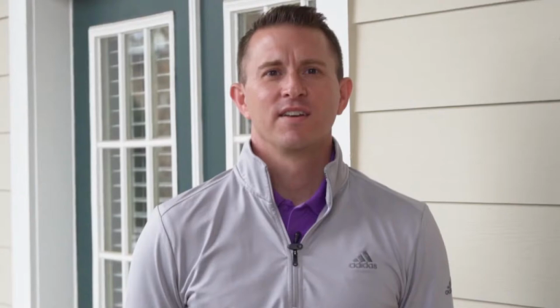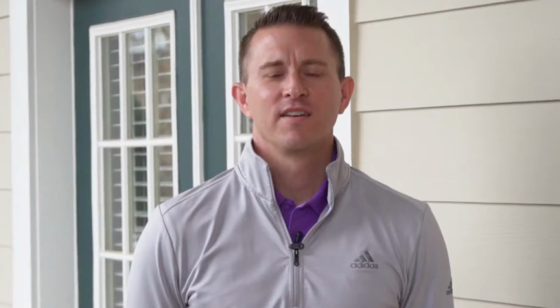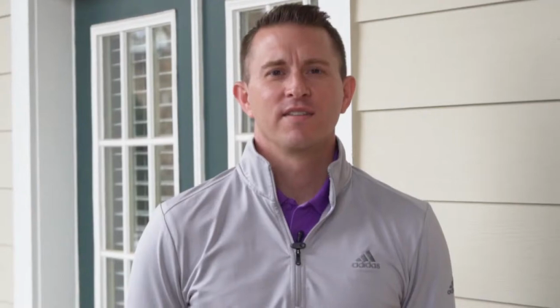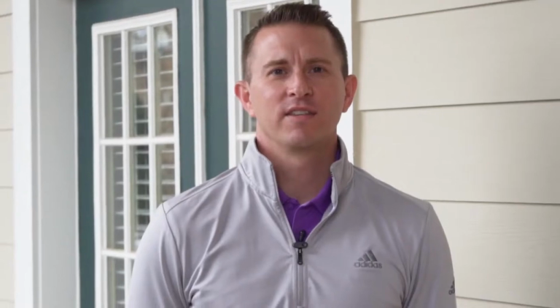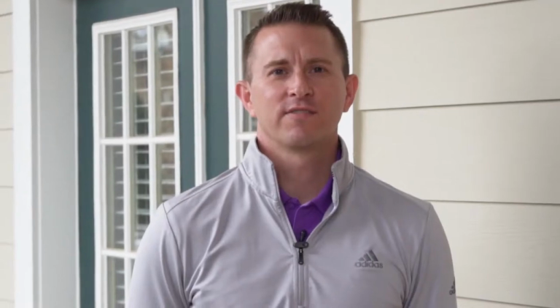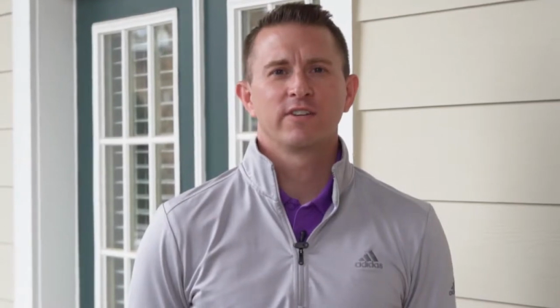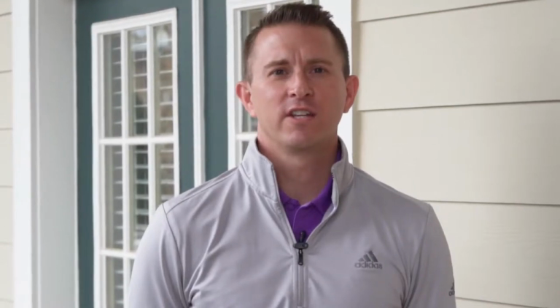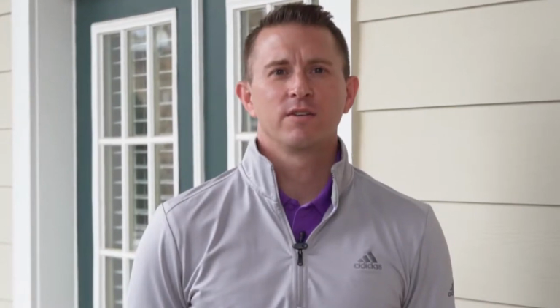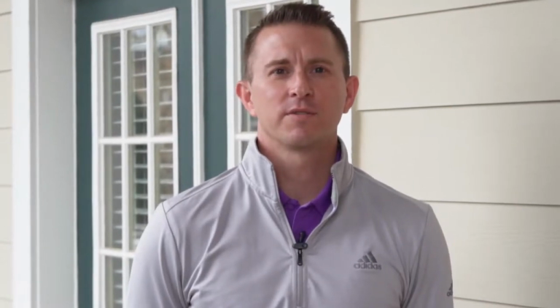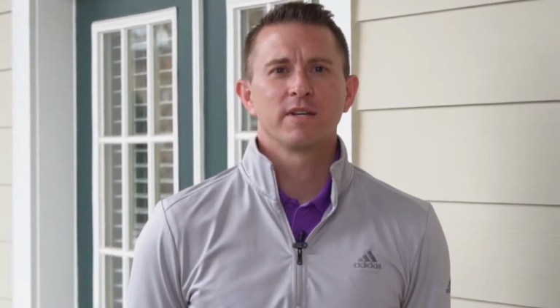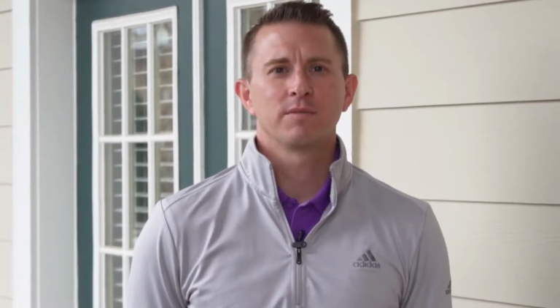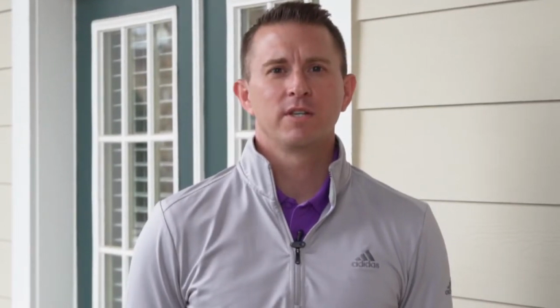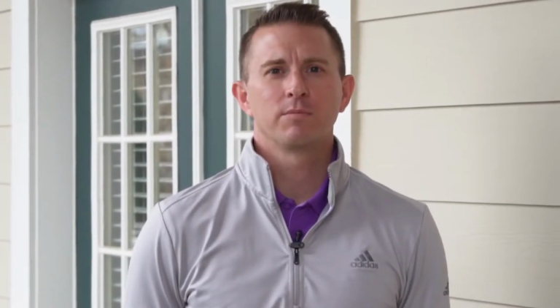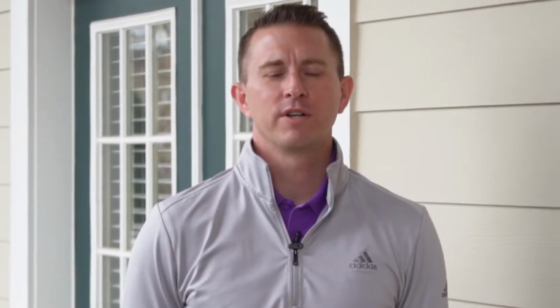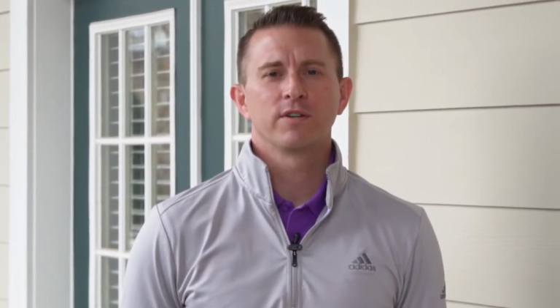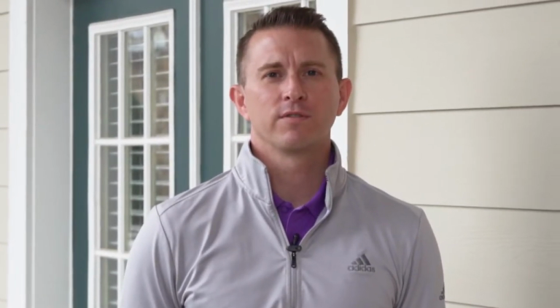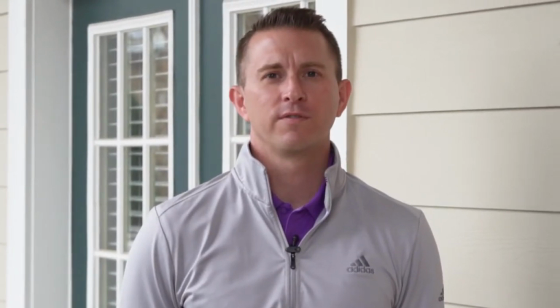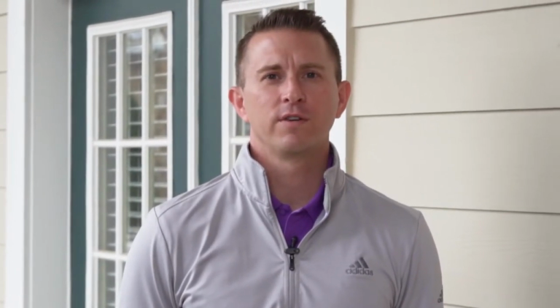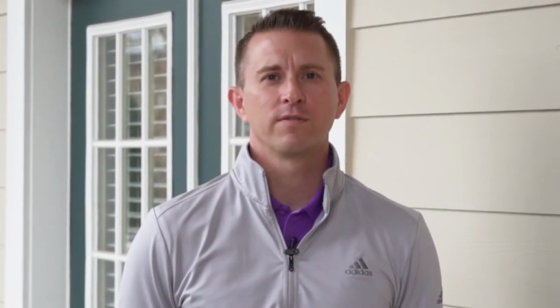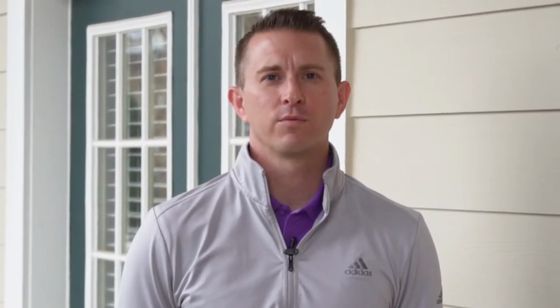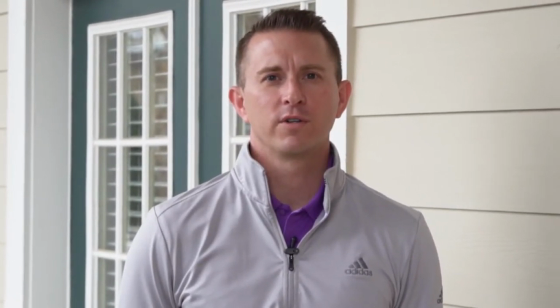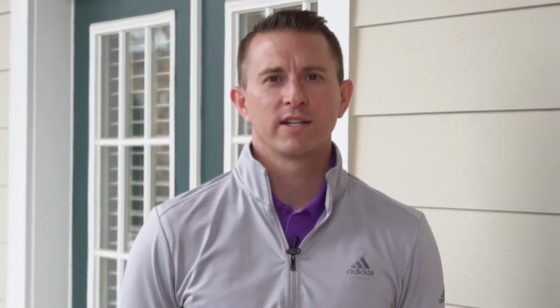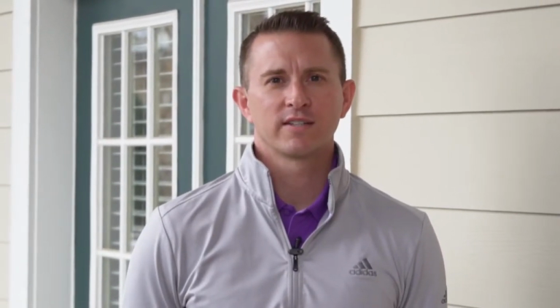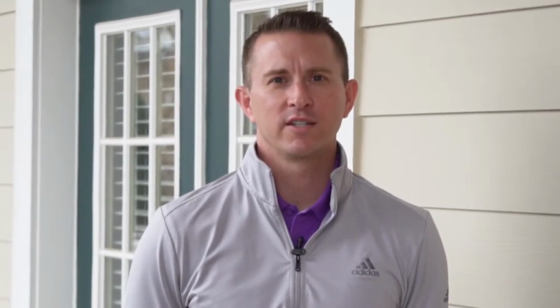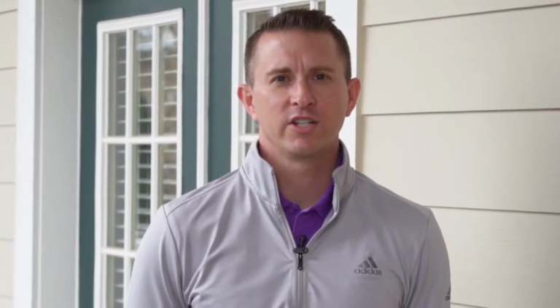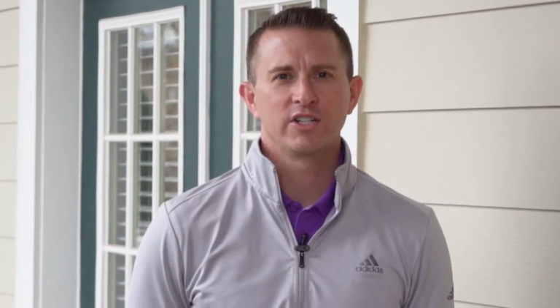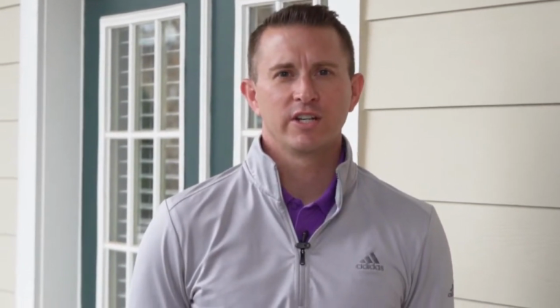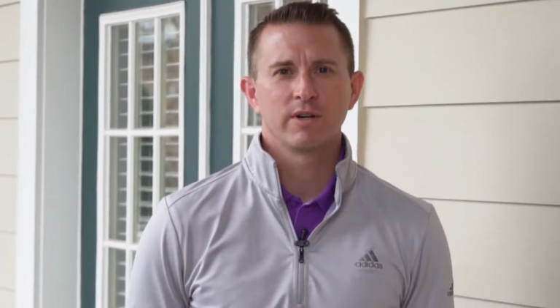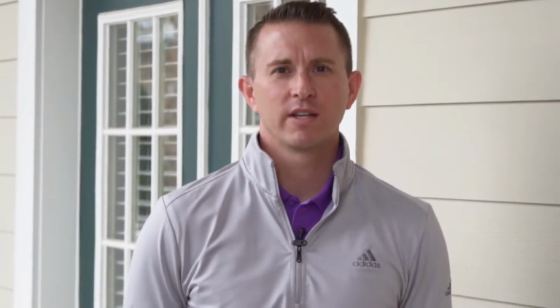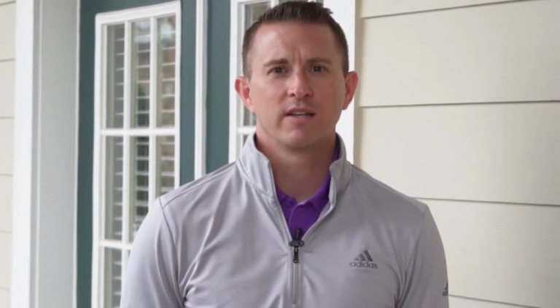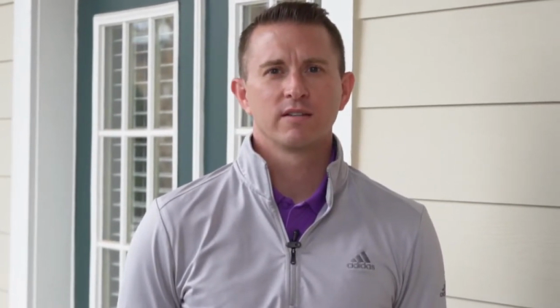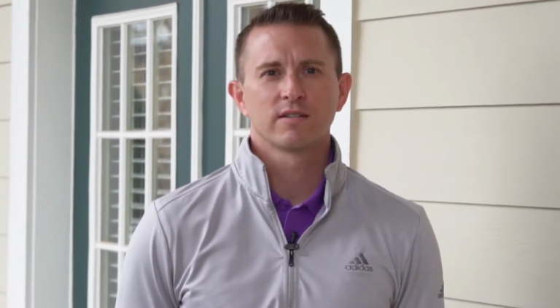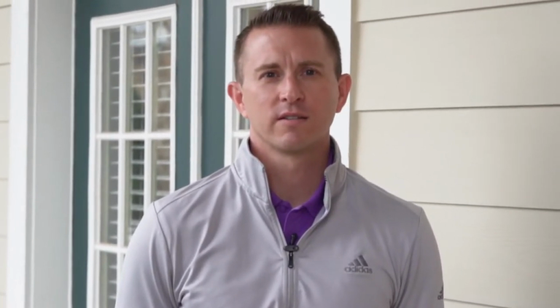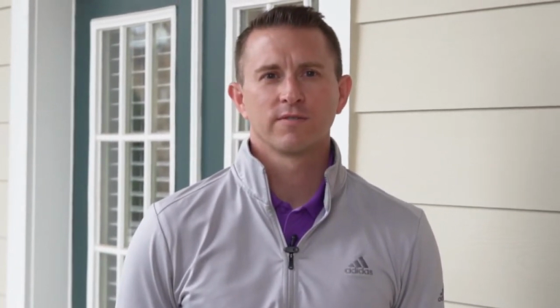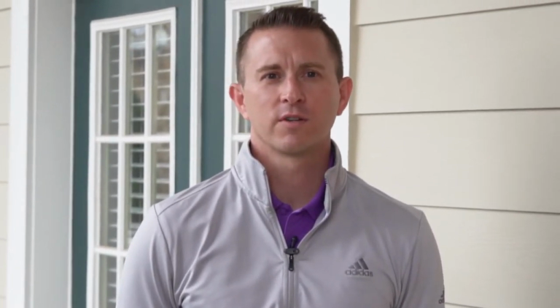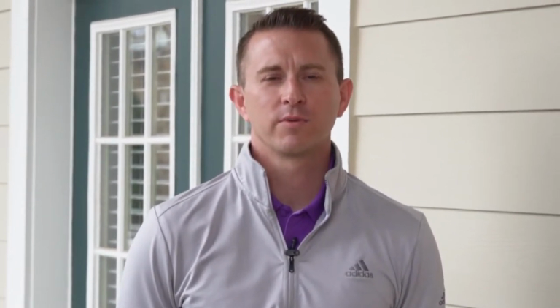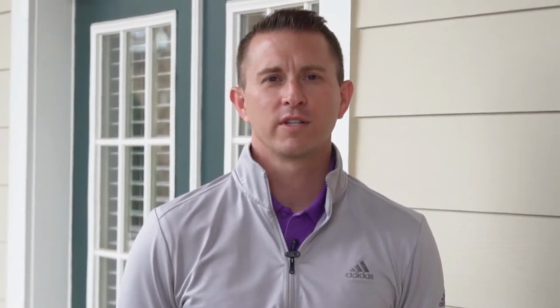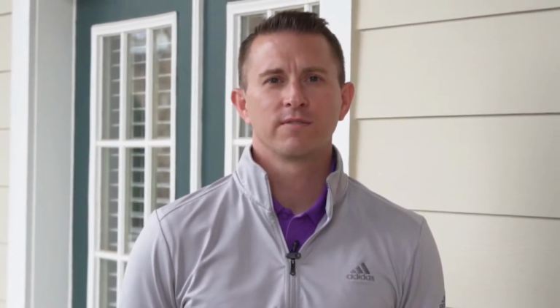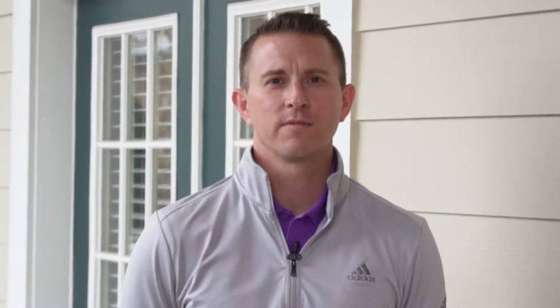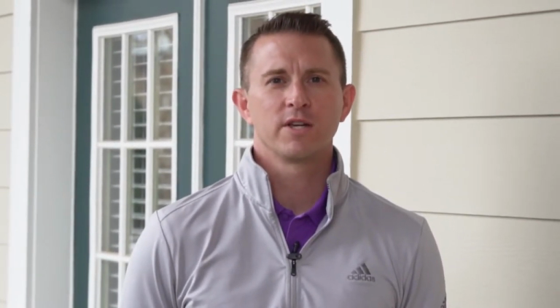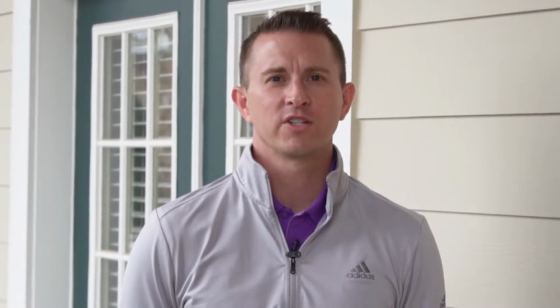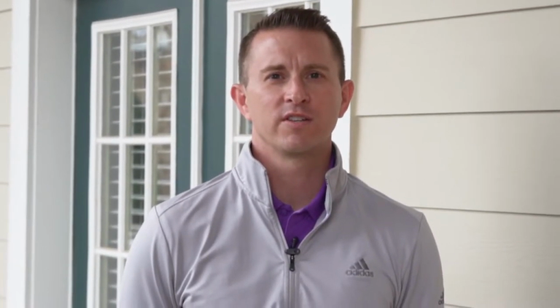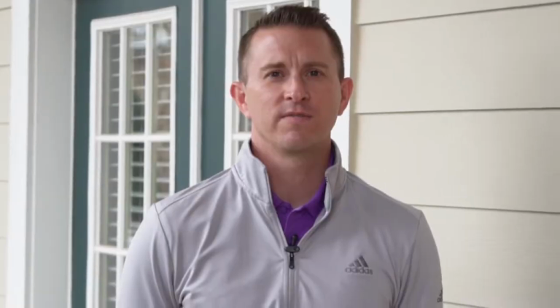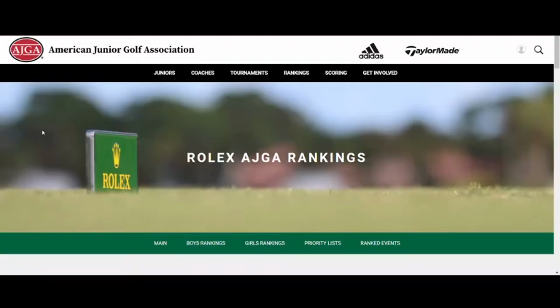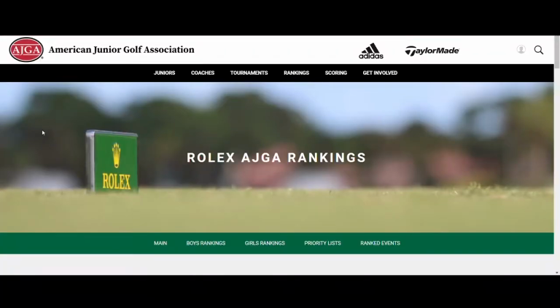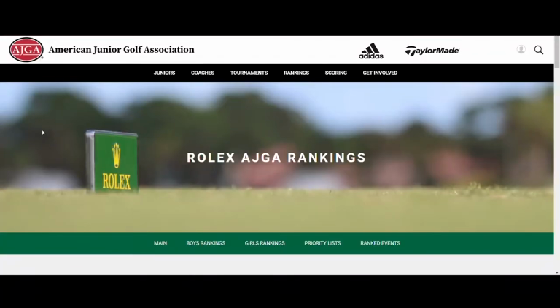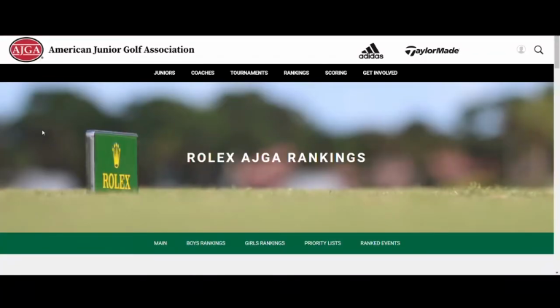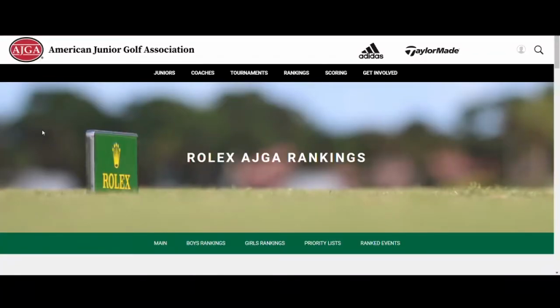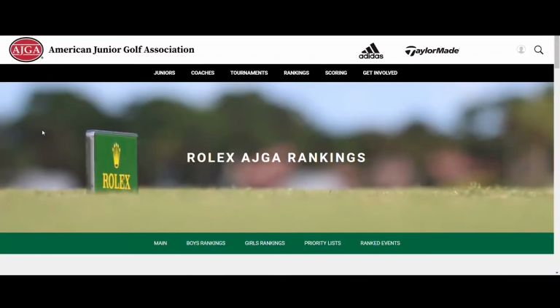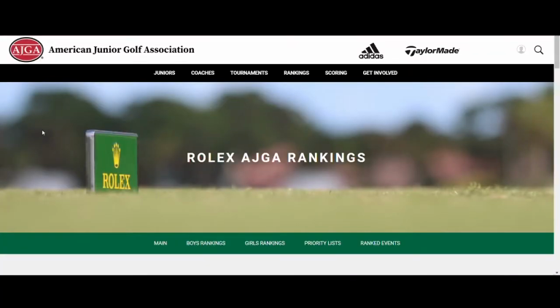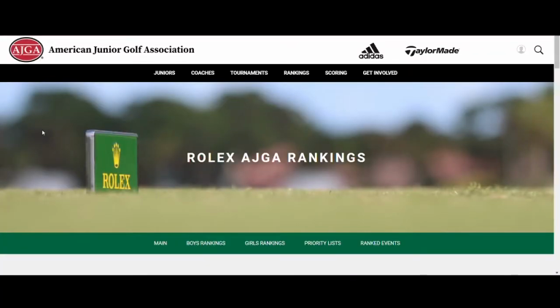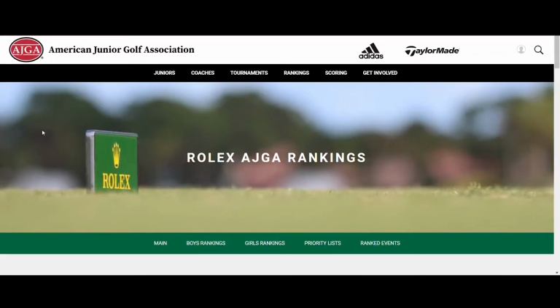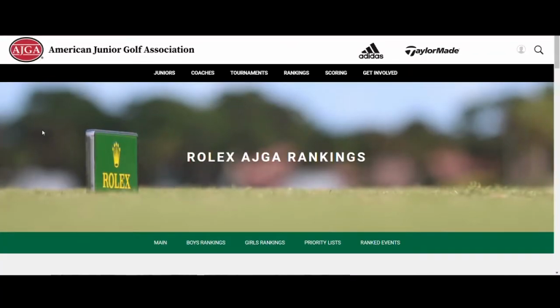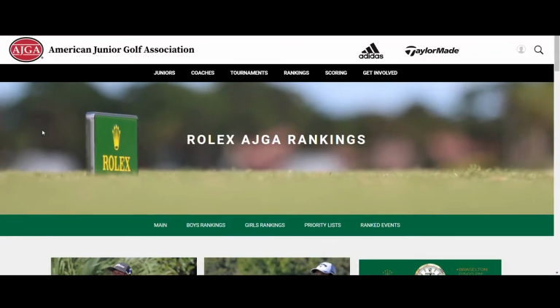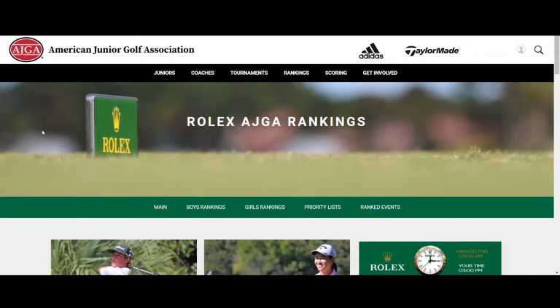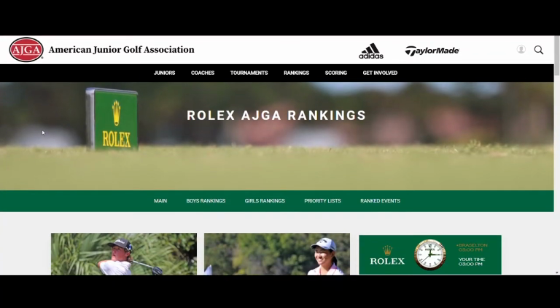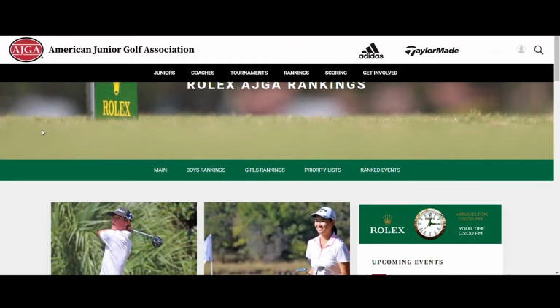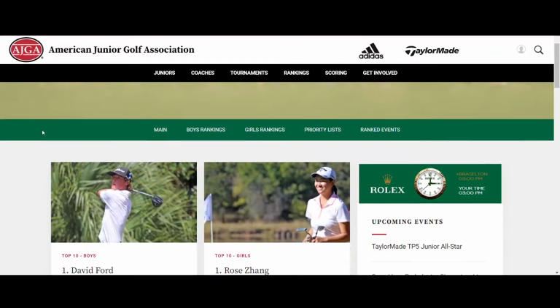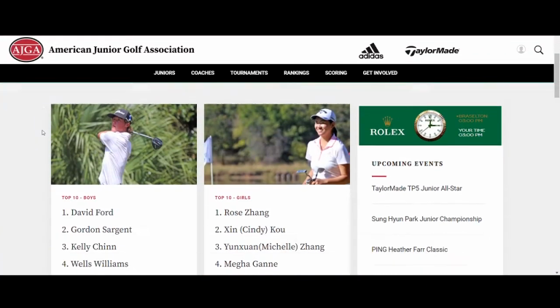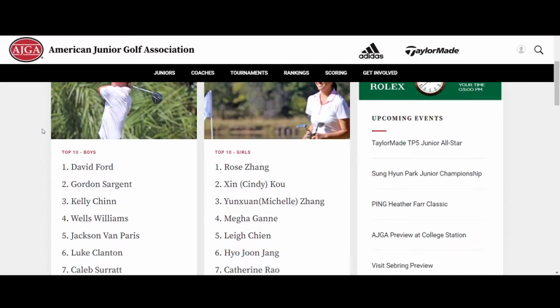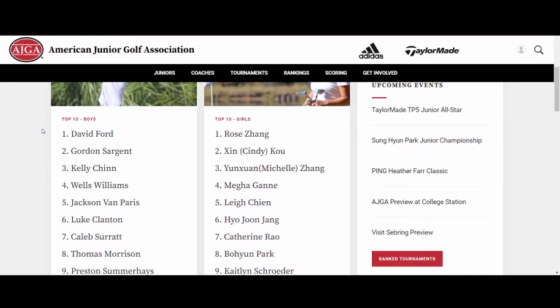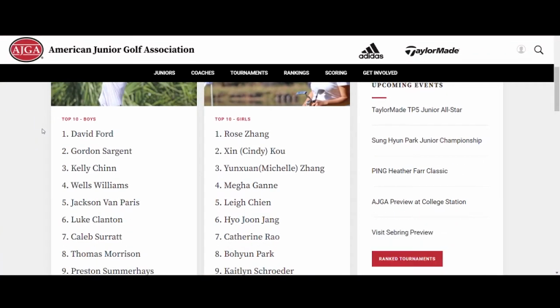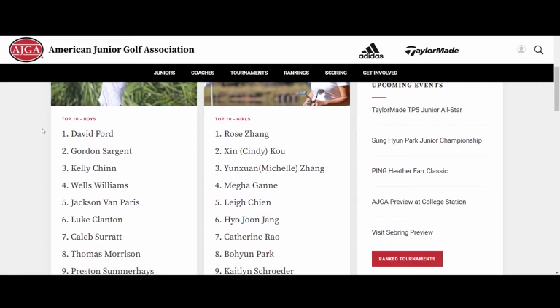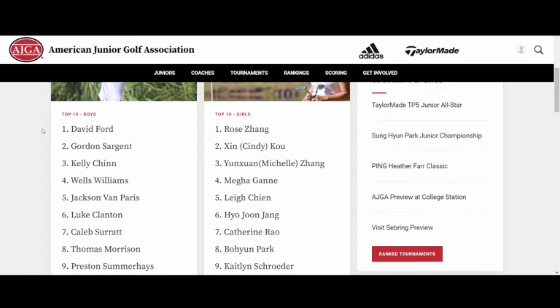This video is meant to be a brief overview of the Rolex AJGA rankings. For complete information, visit AJGA.org/rankings.